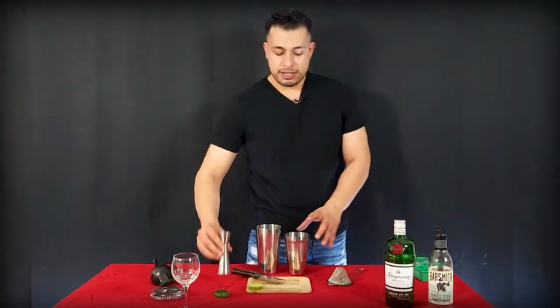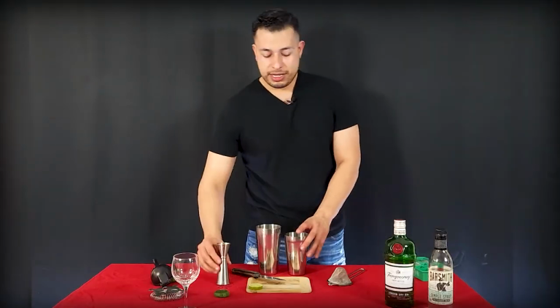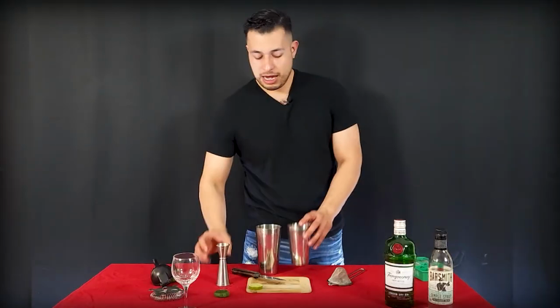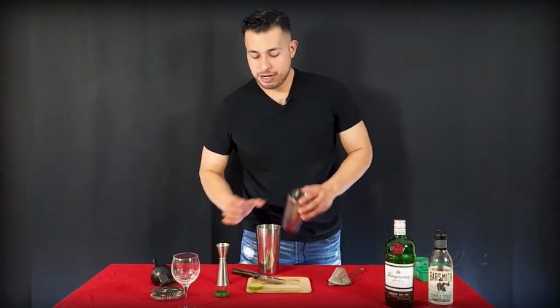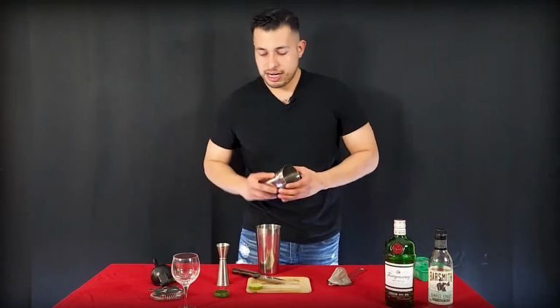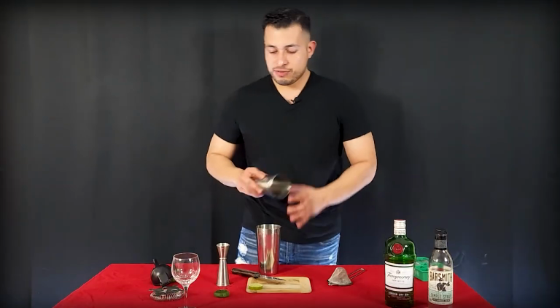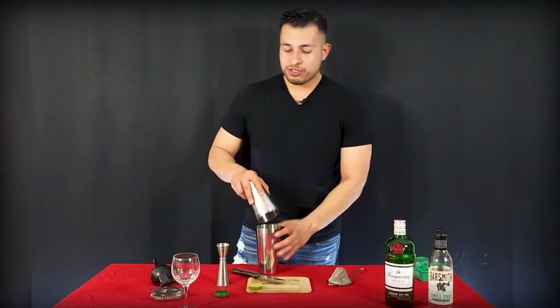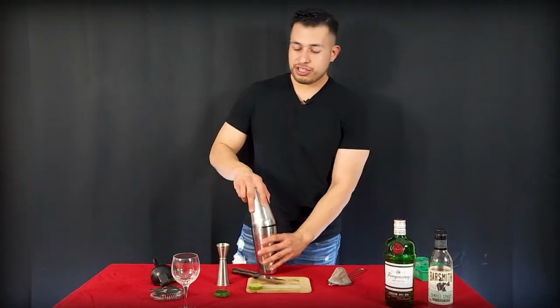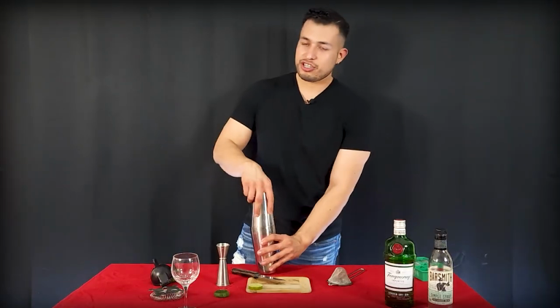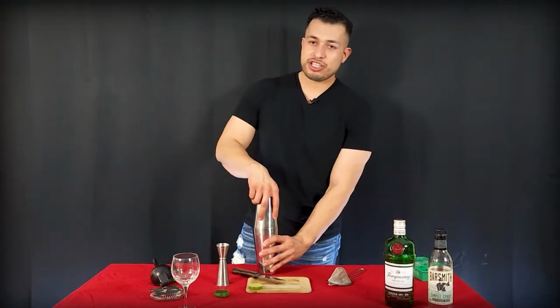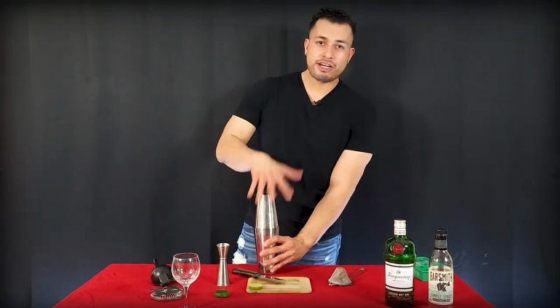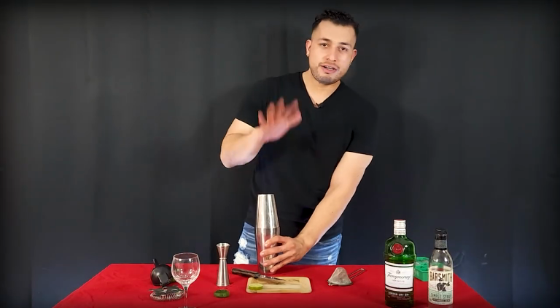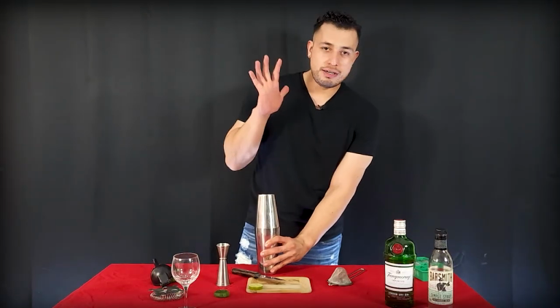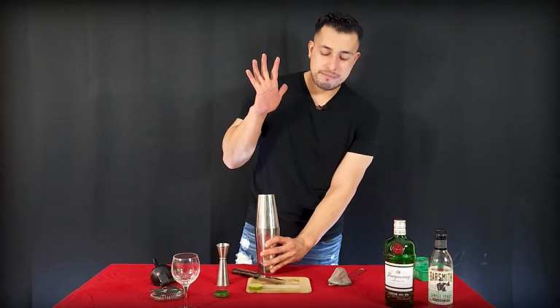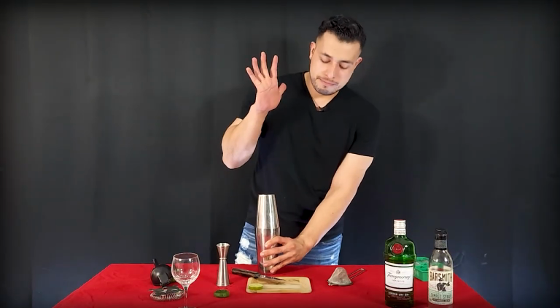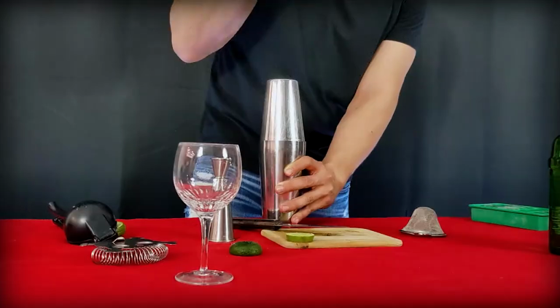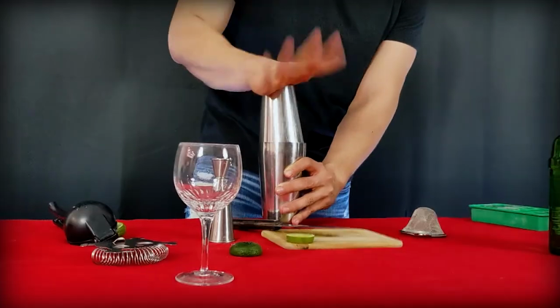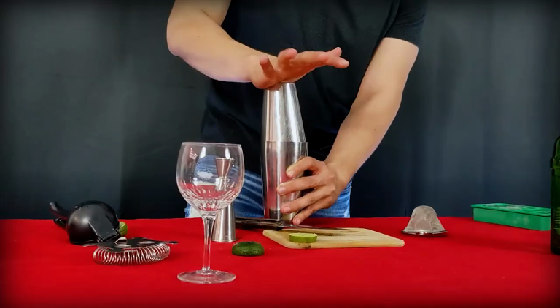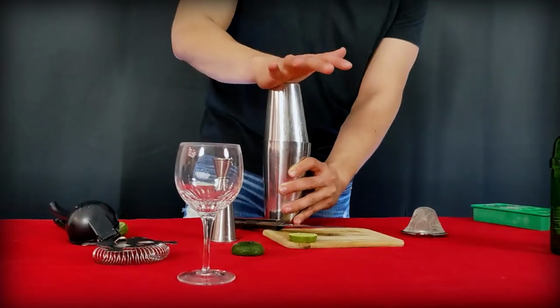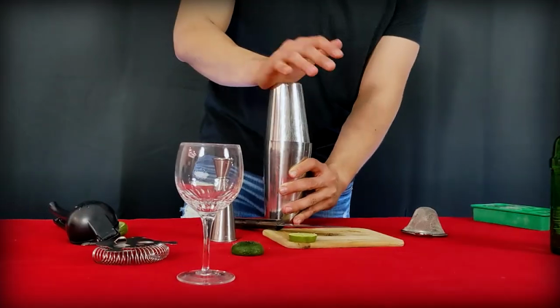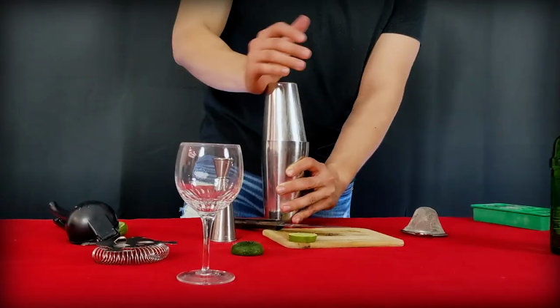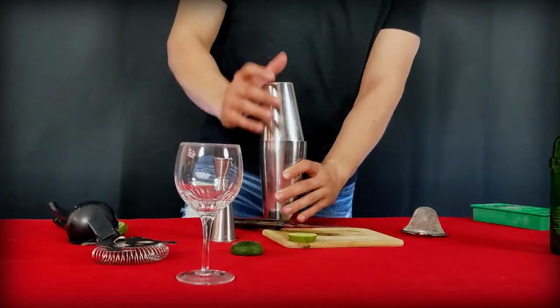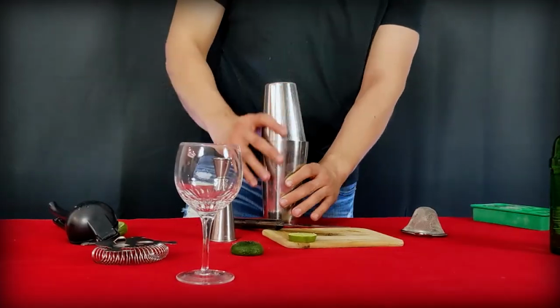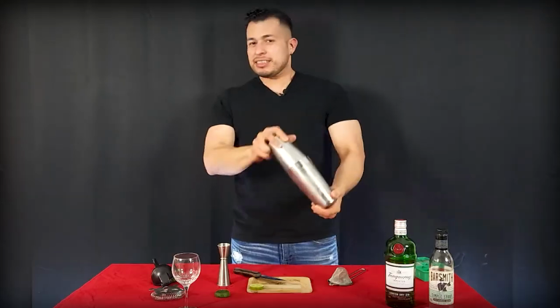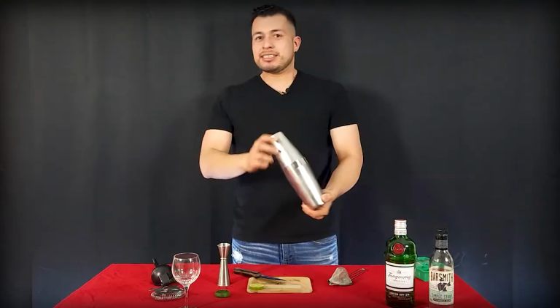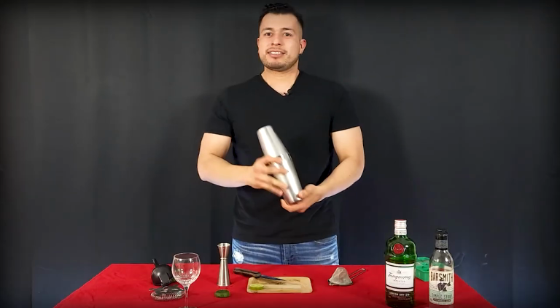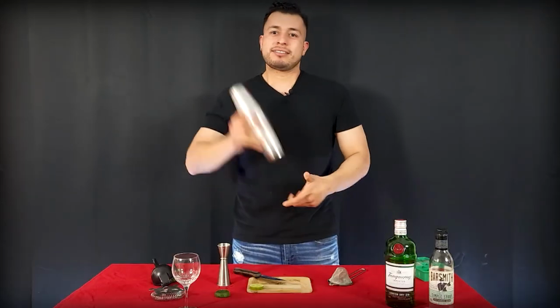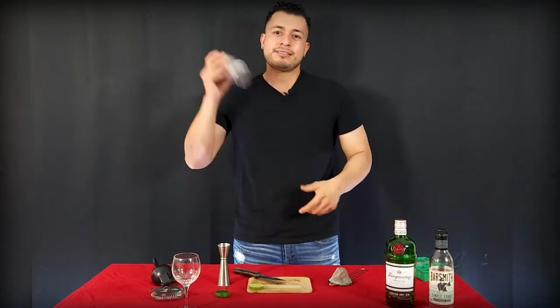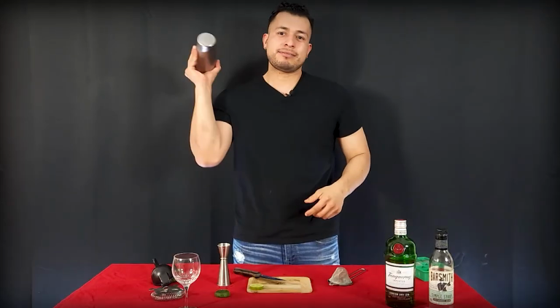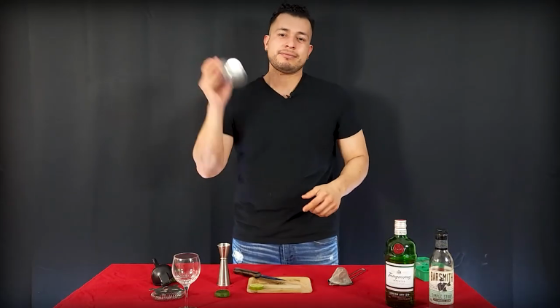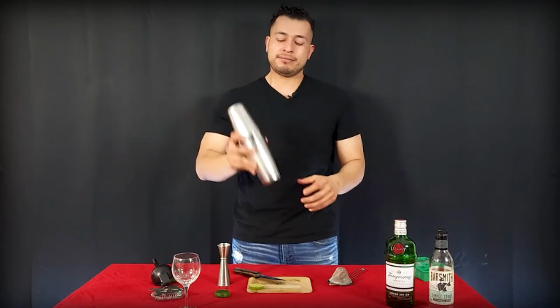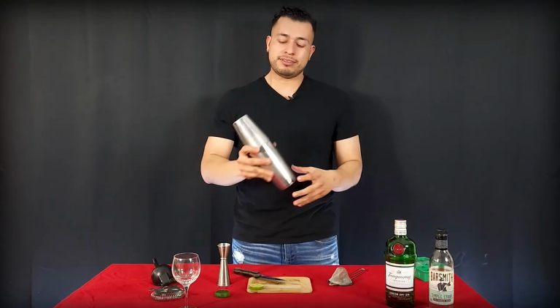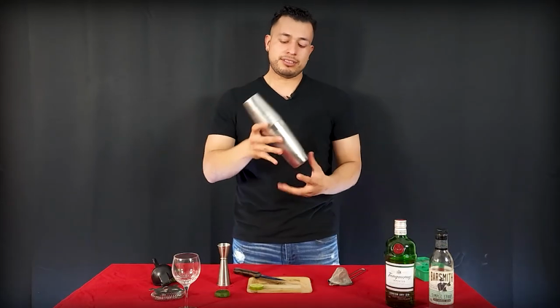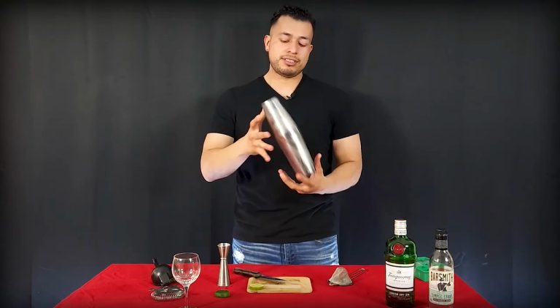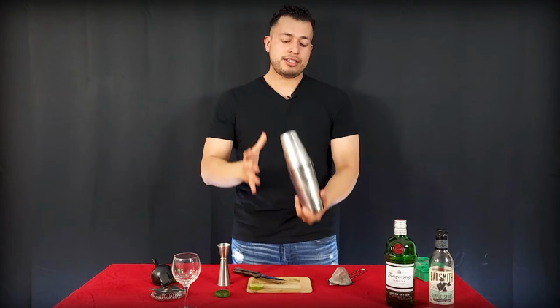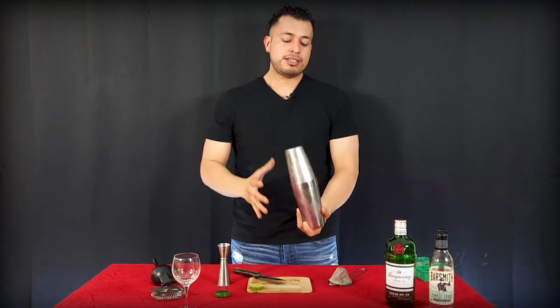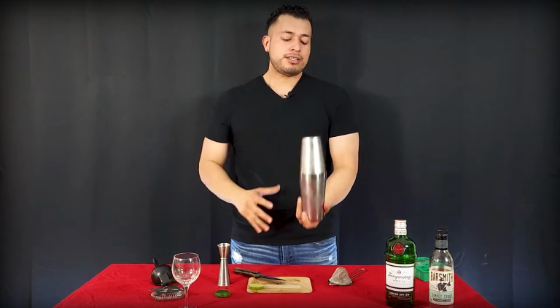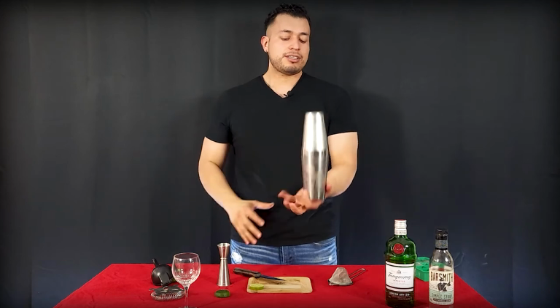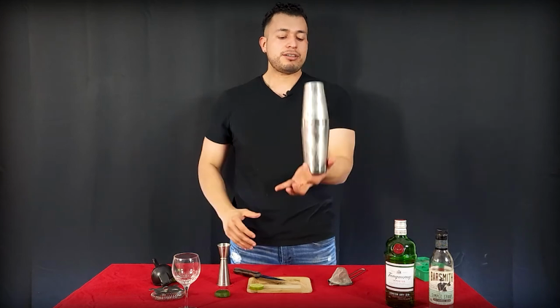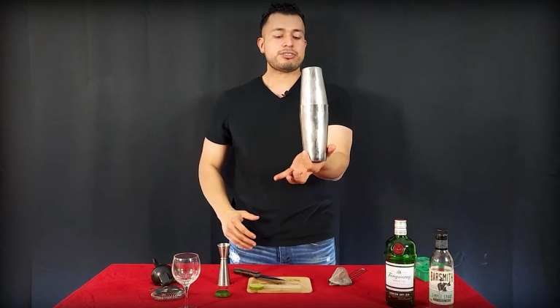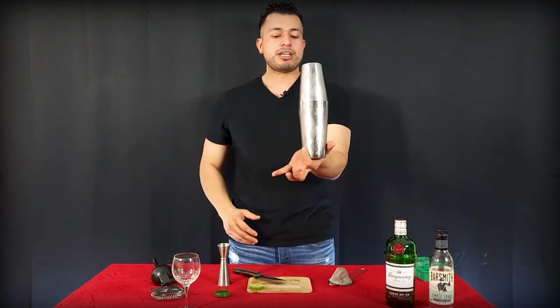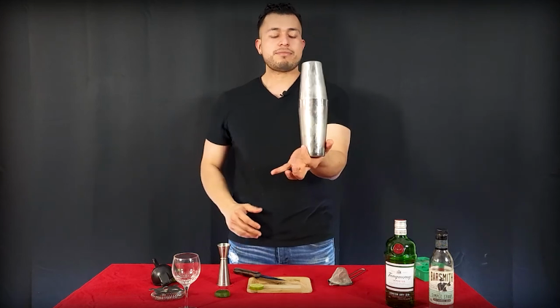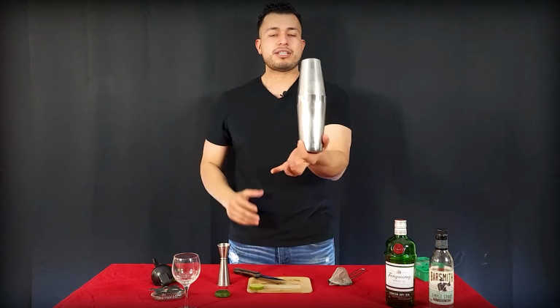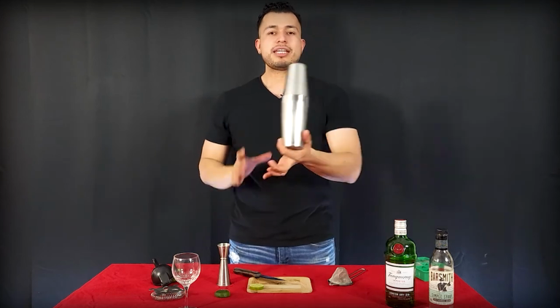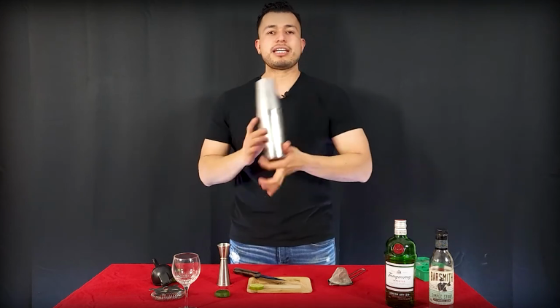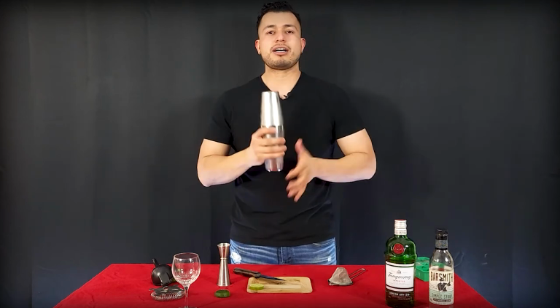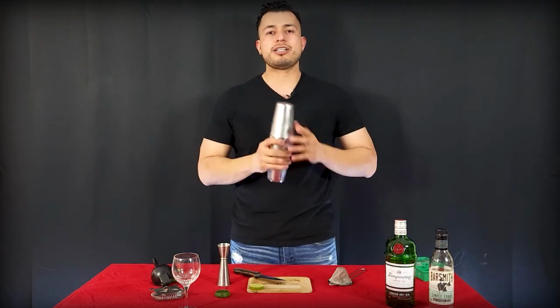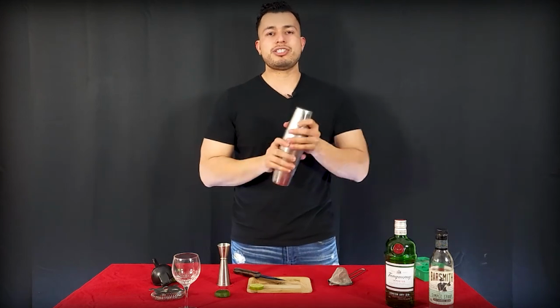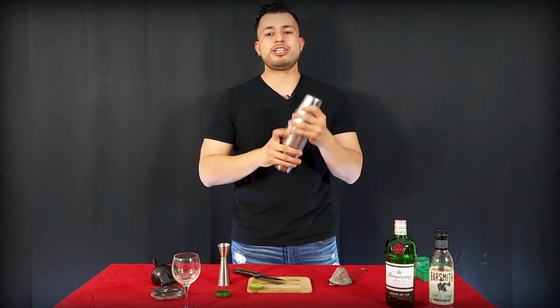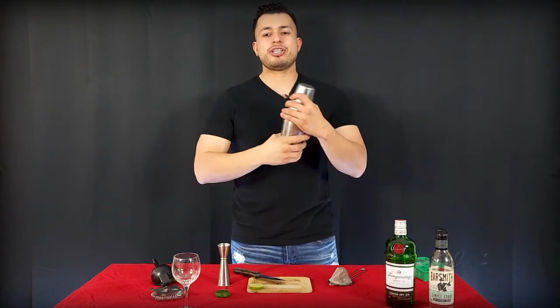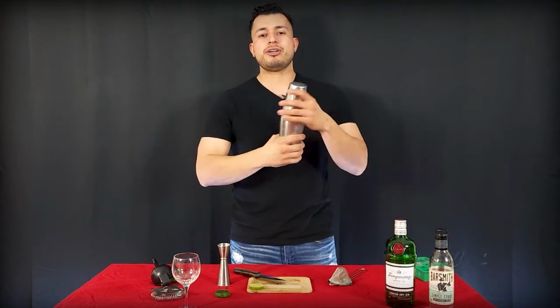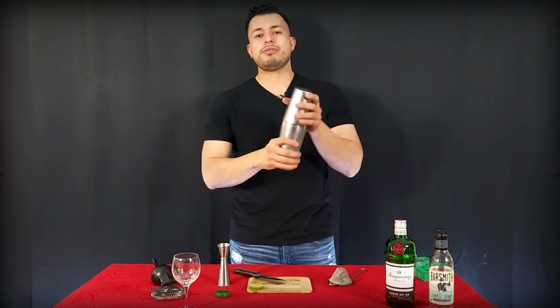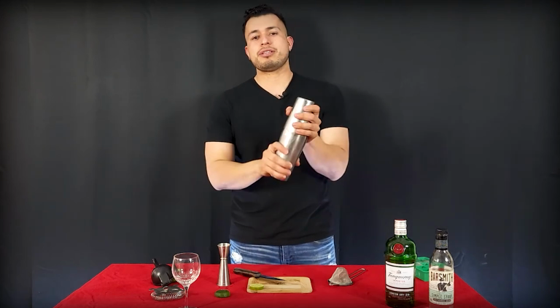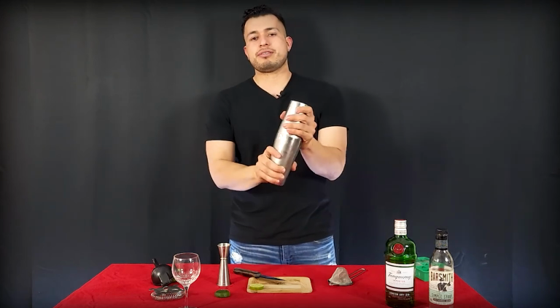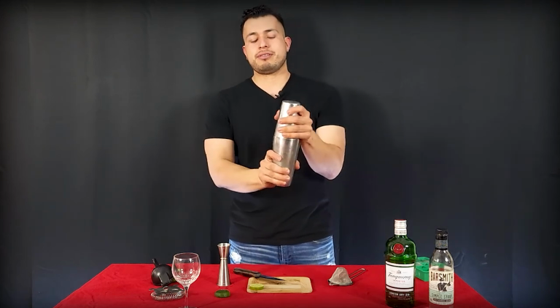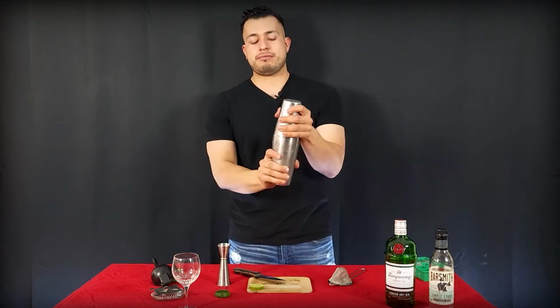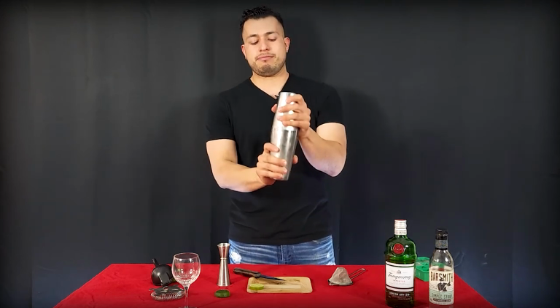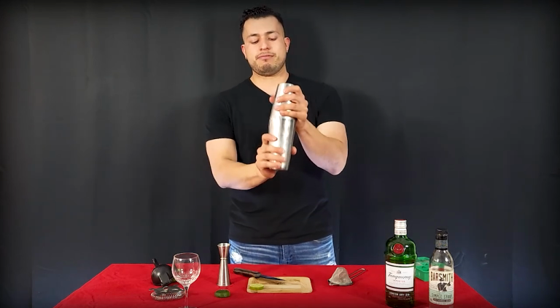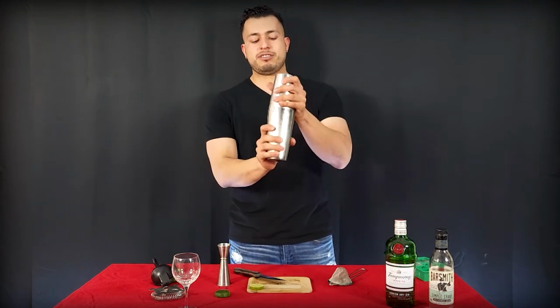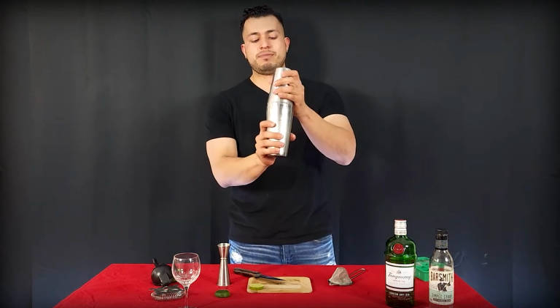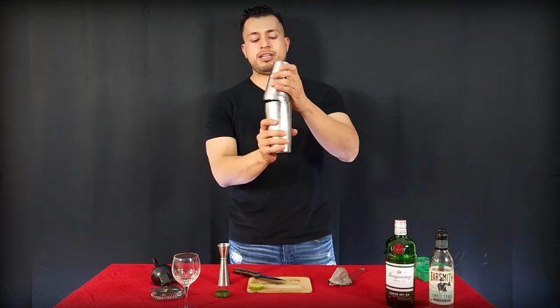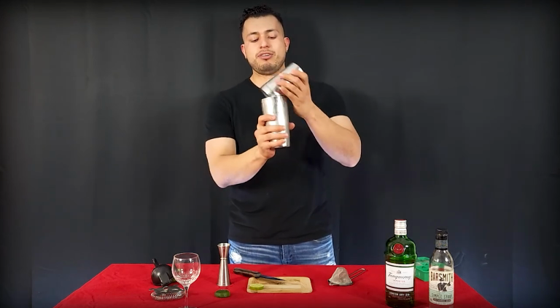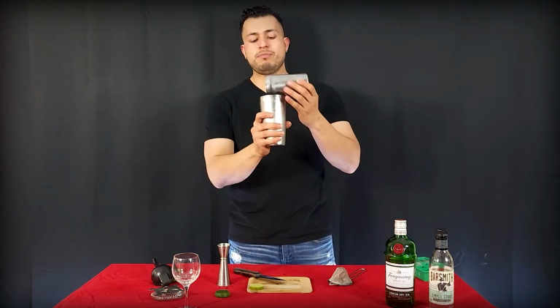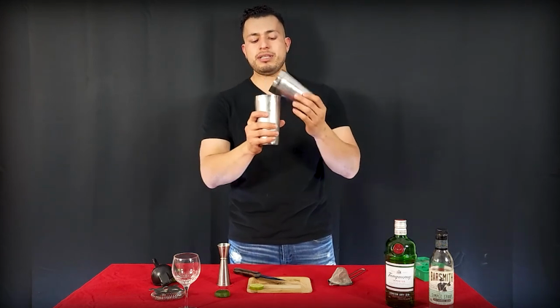Now you guys, we're just going to shake it all up. Don't stop until you get that condensation going. Split it open.